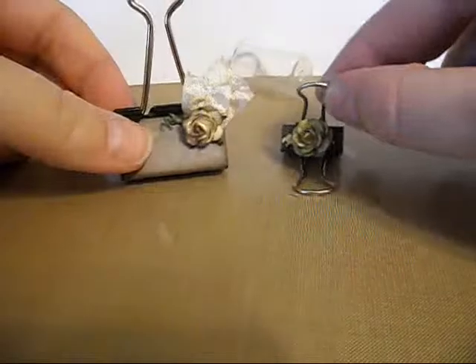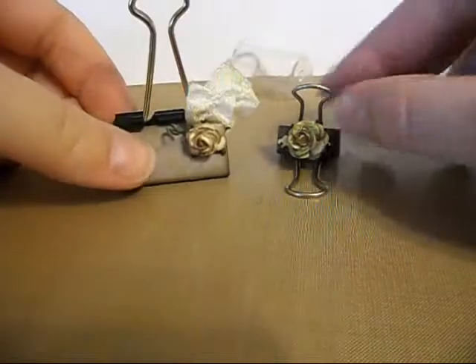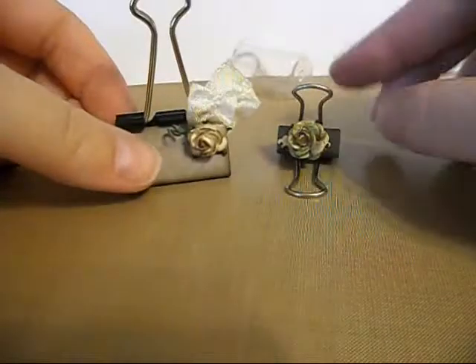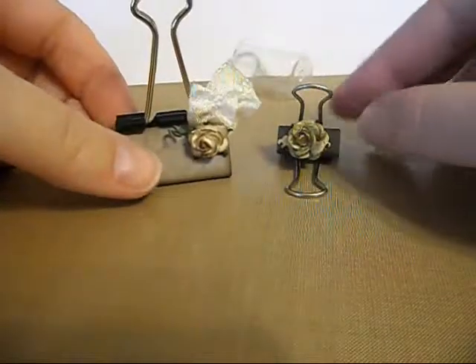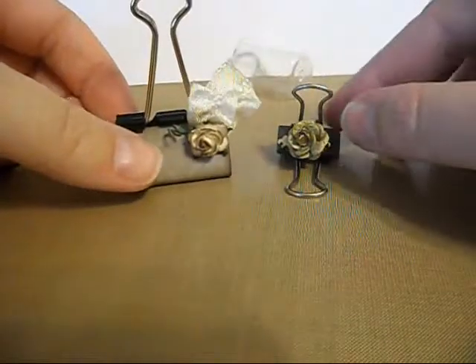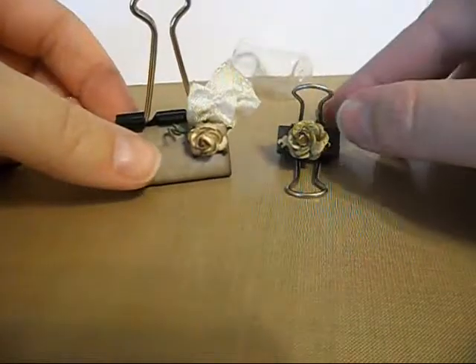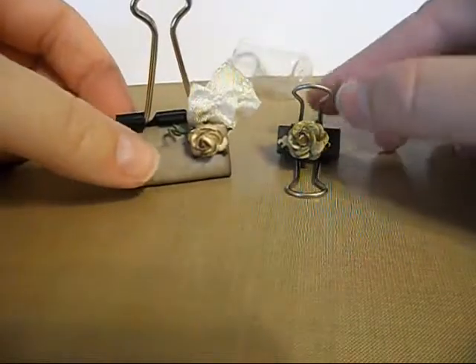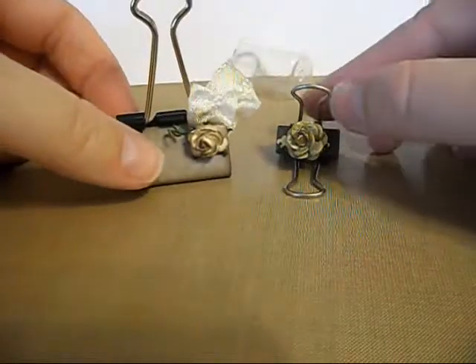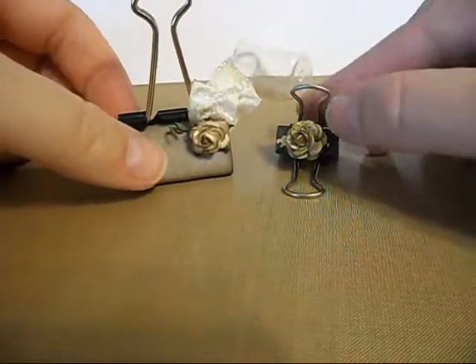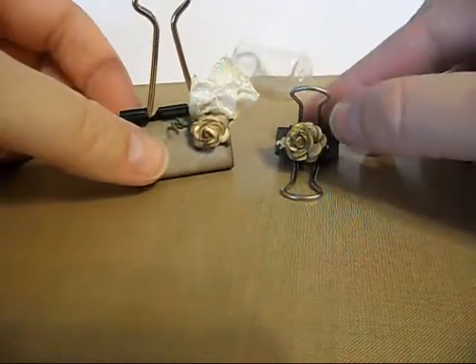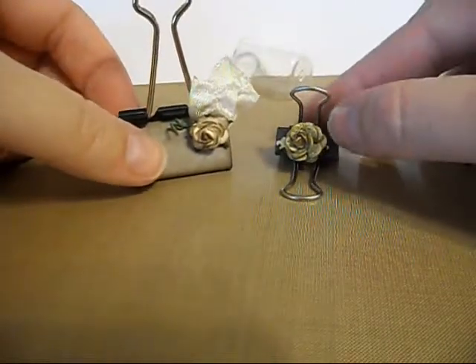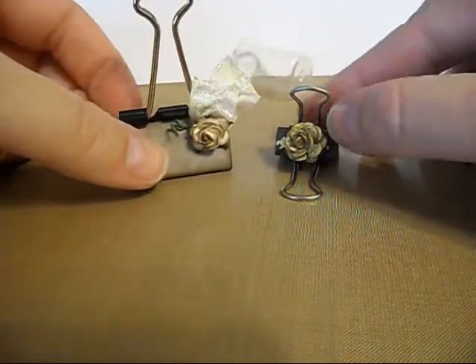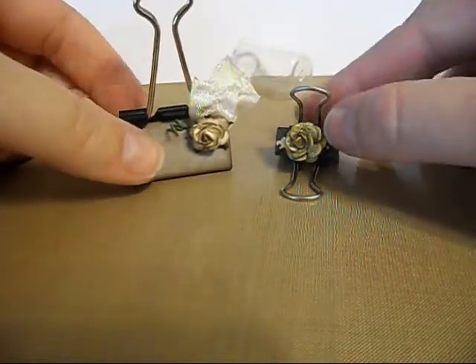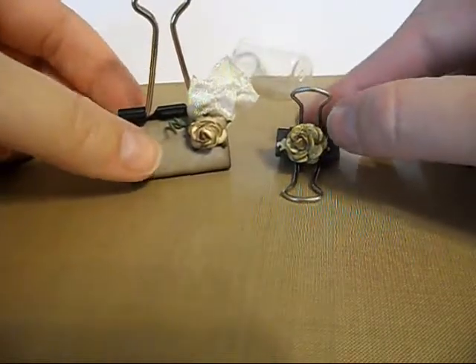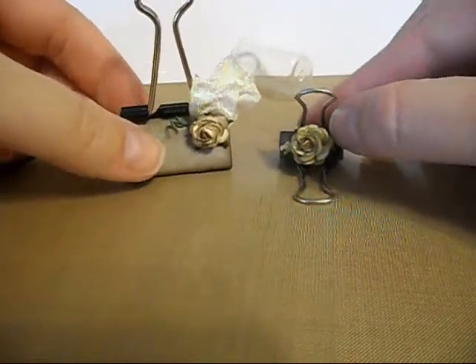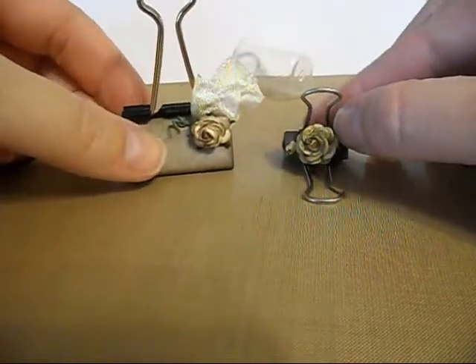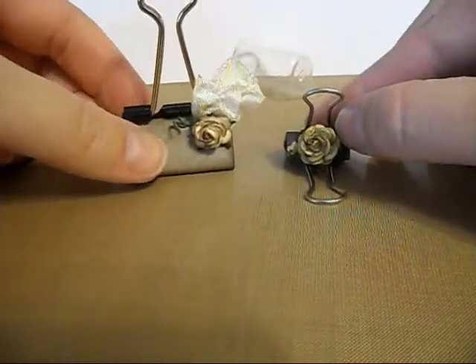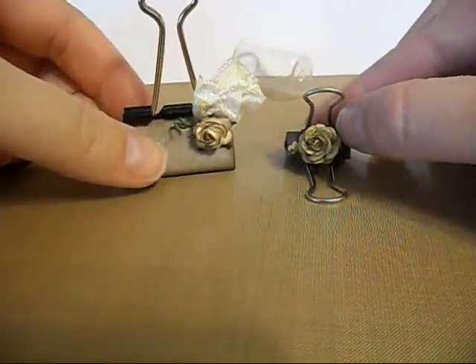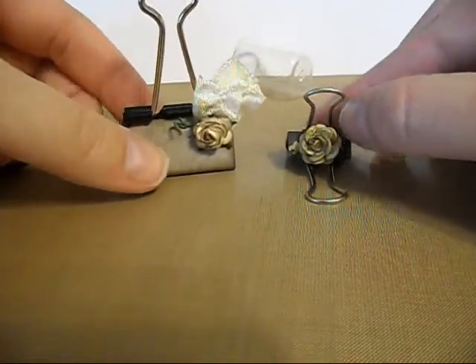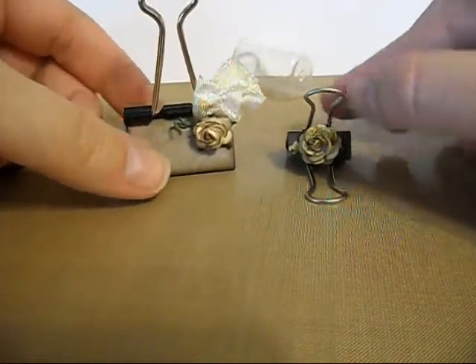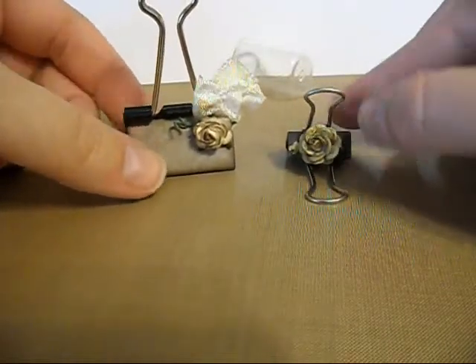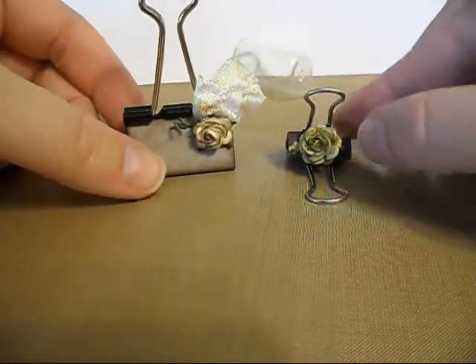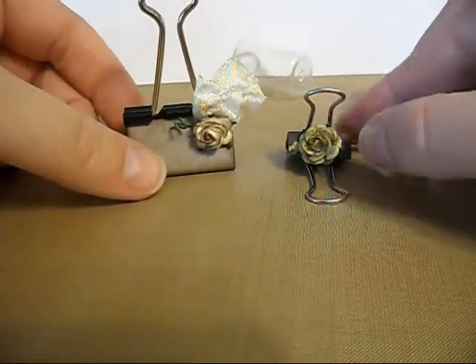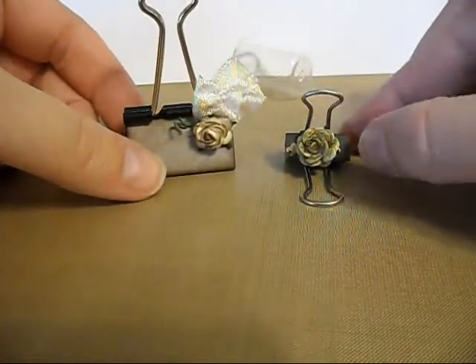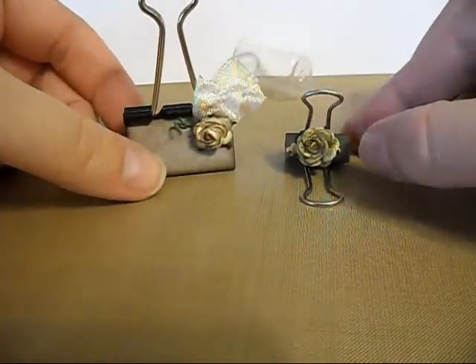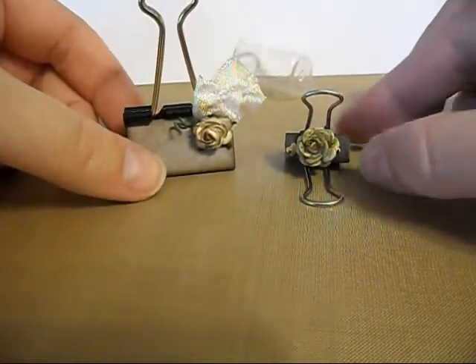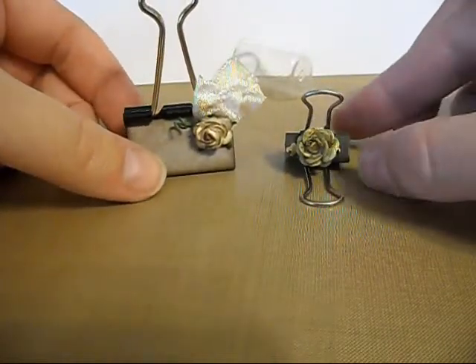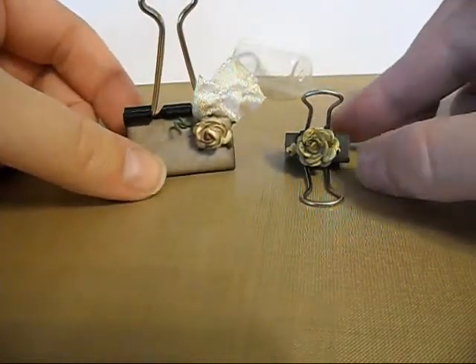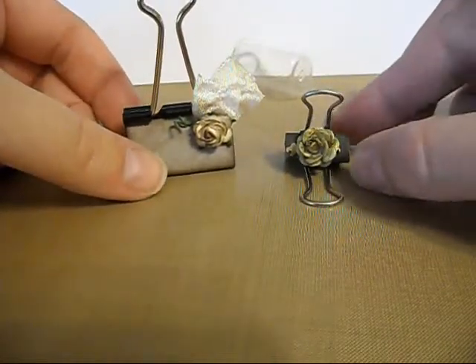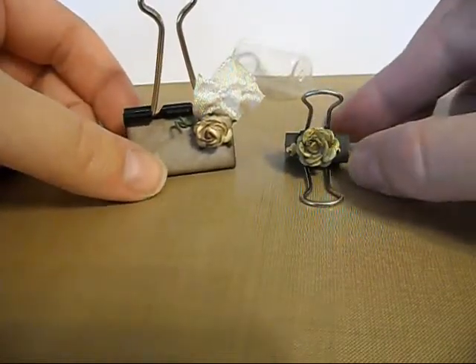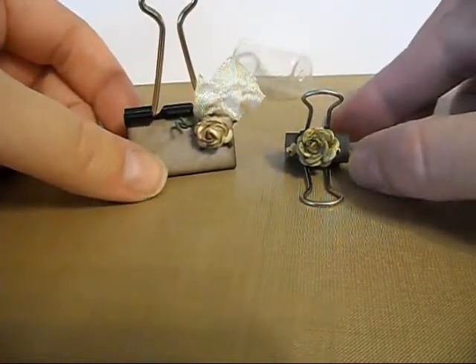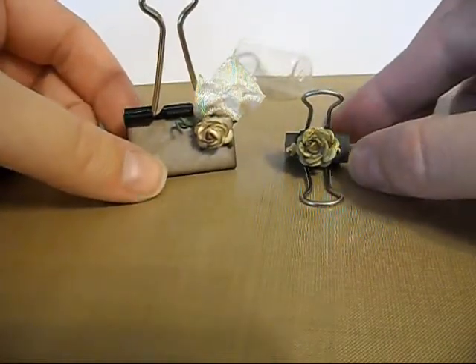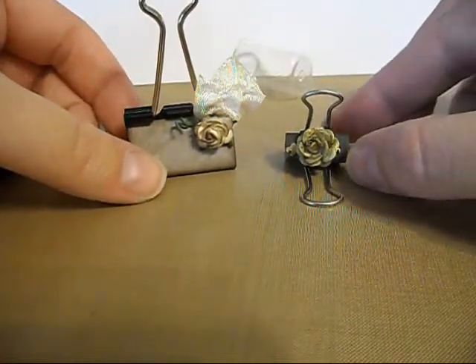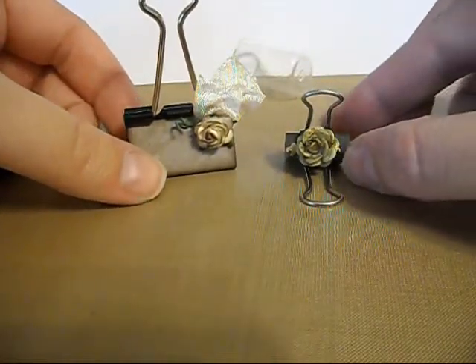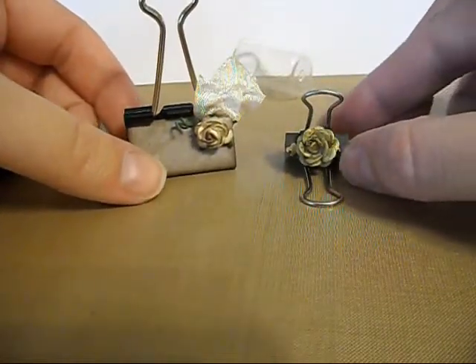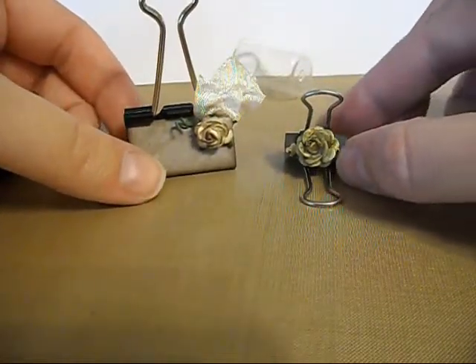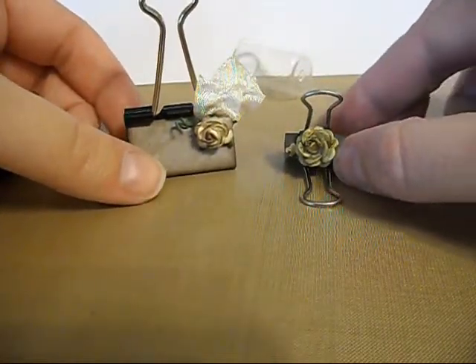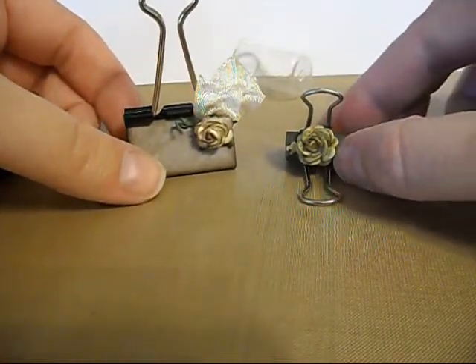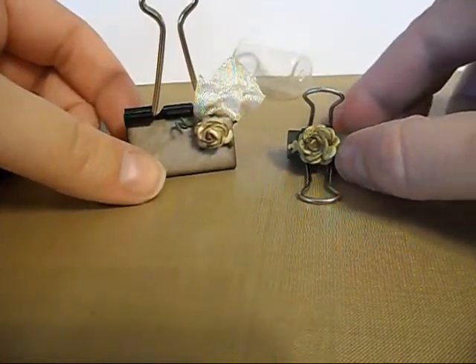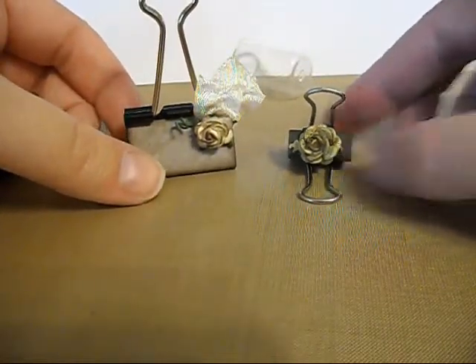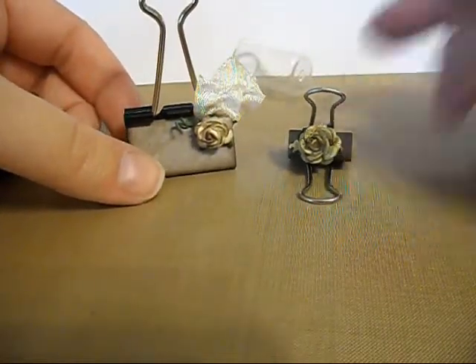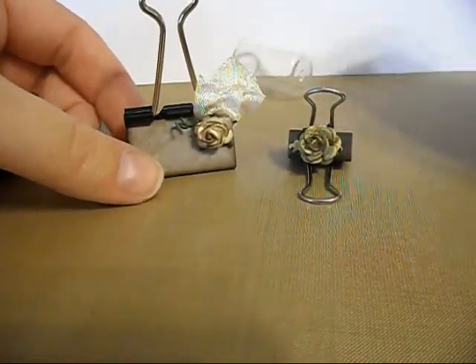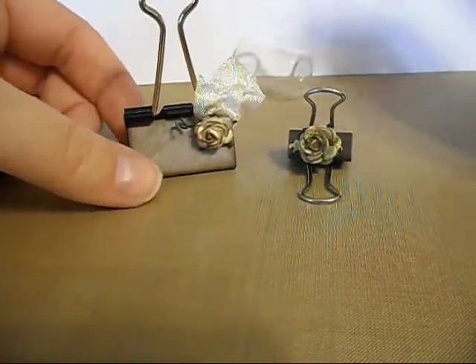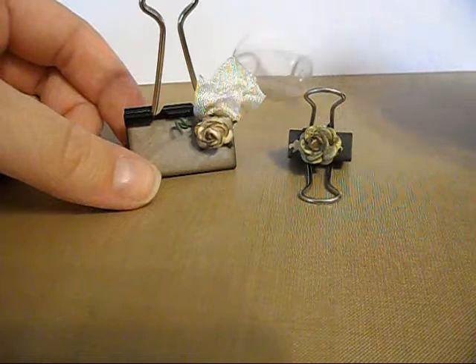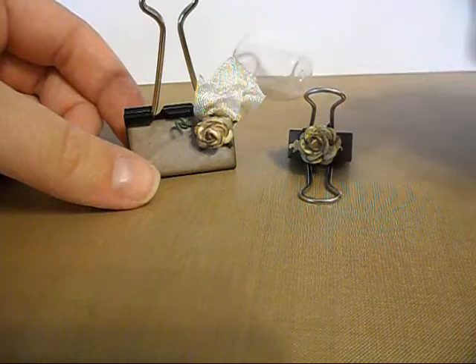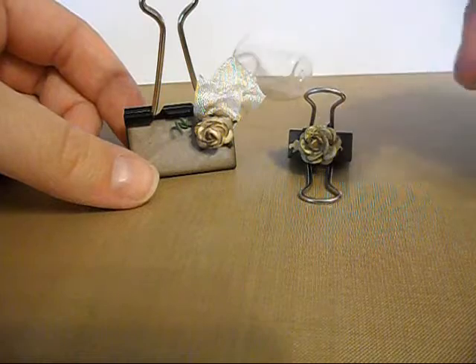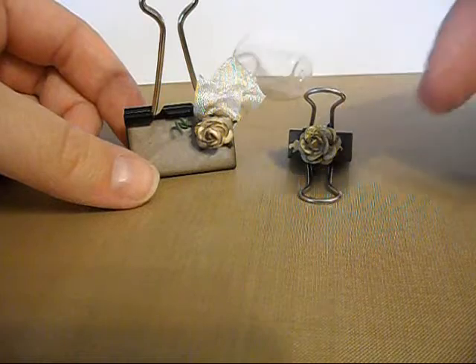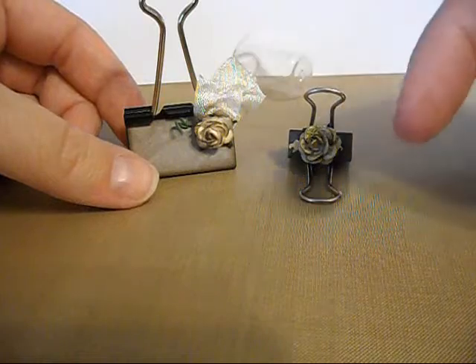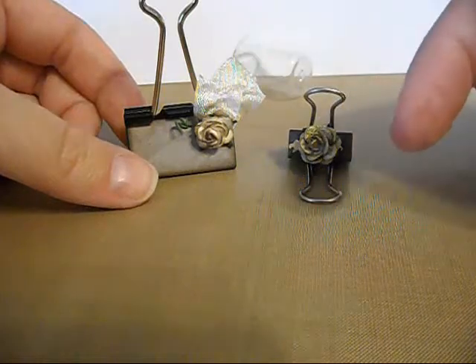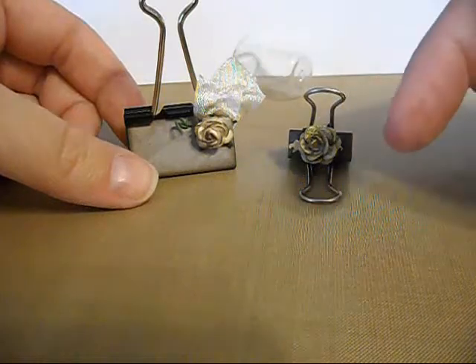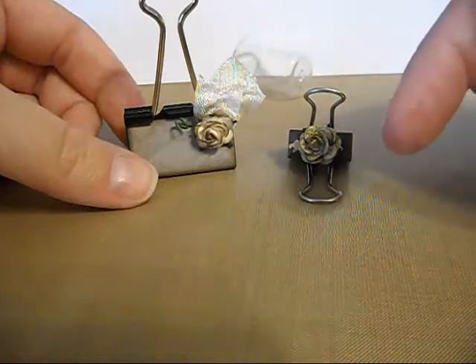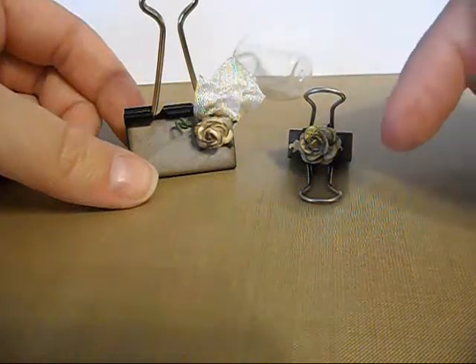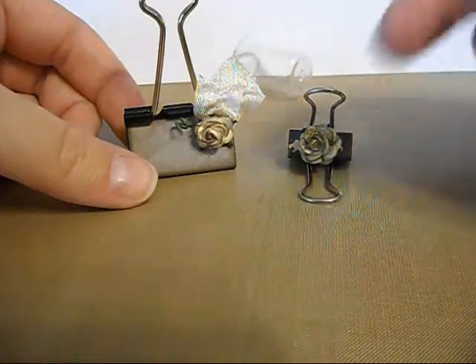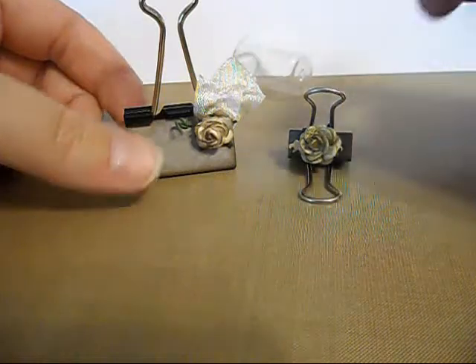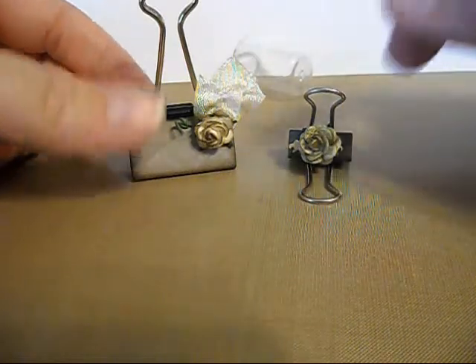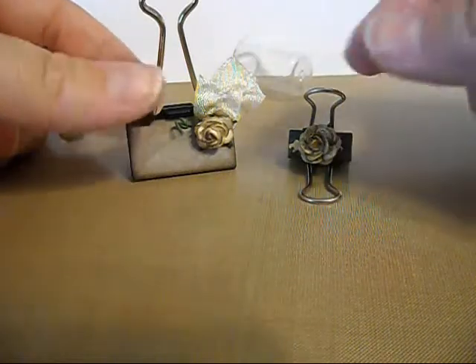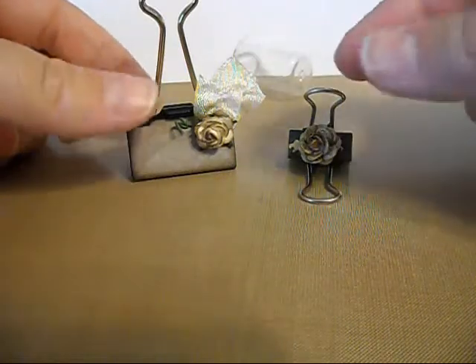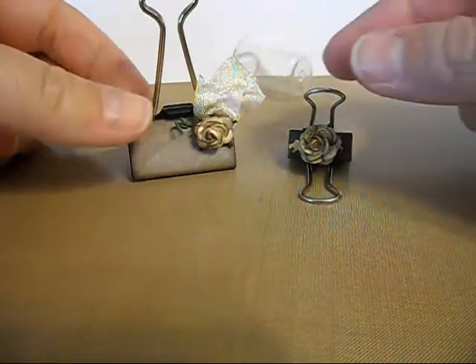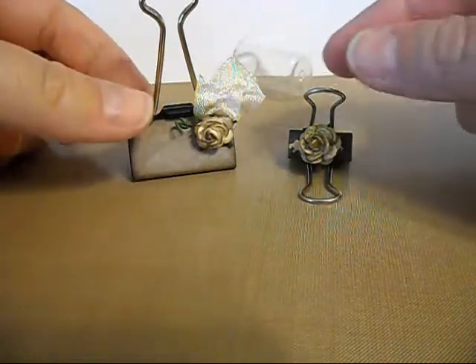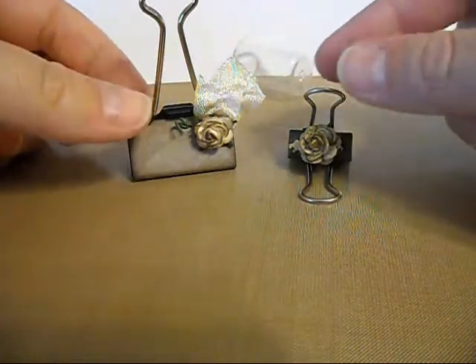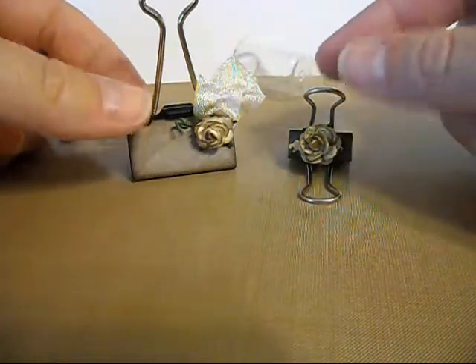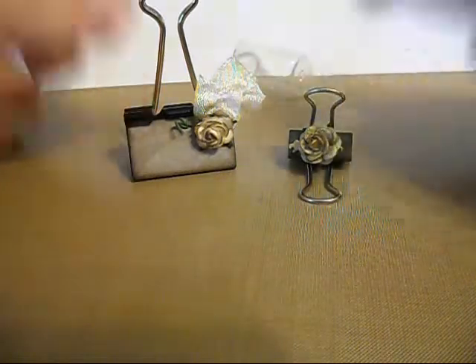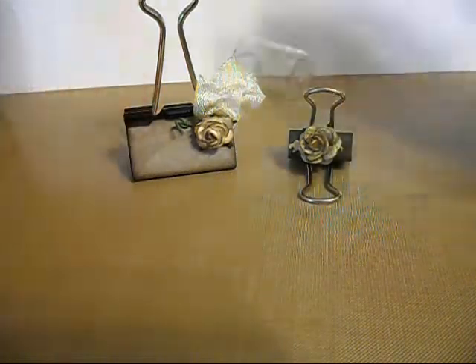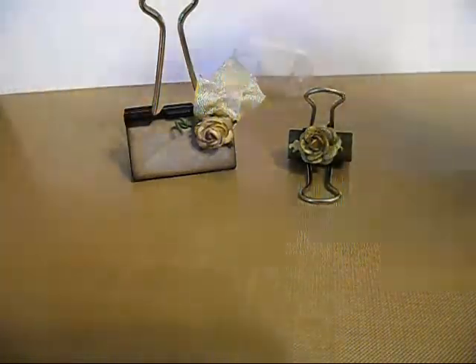I just hadn't ever seen anybody use this version of decorating these little file clips and I thought it was a cute idea. Check out Wild Orchid Crafts projects — the link is in the description below. Thanks for stopping by.